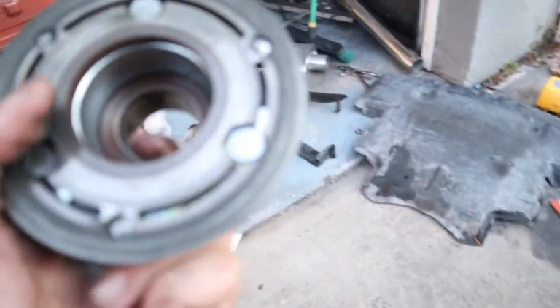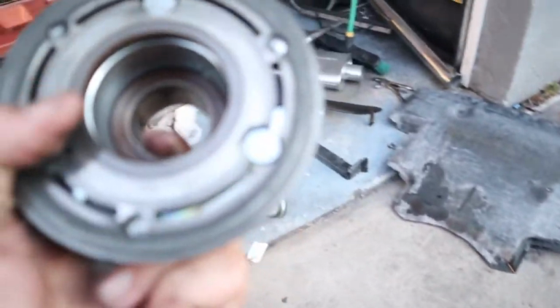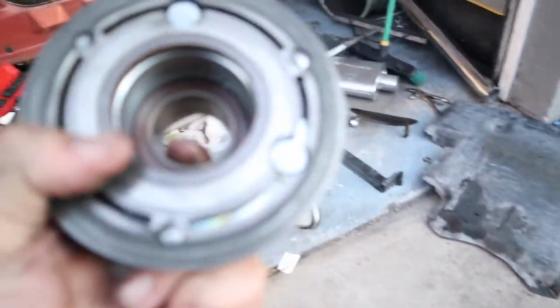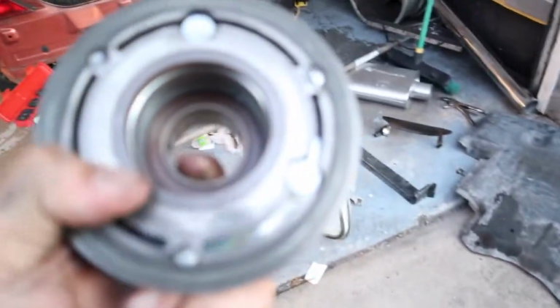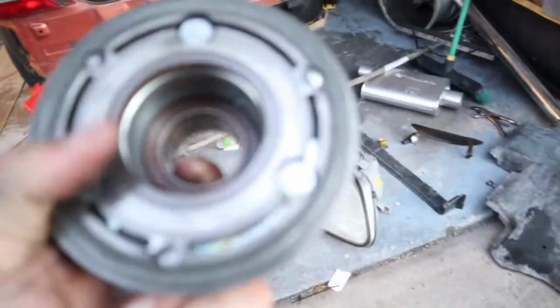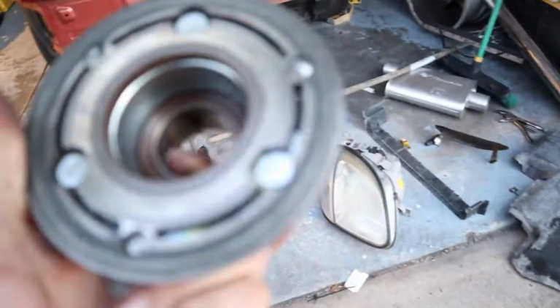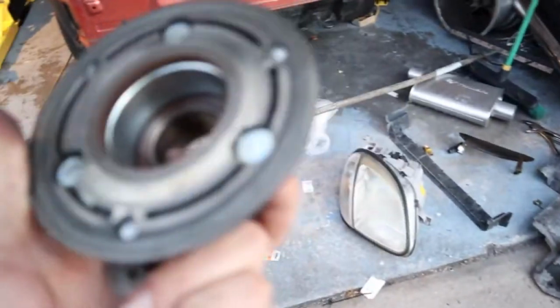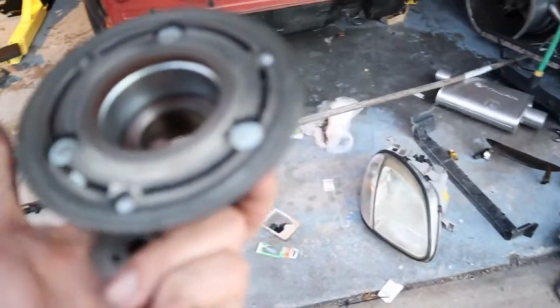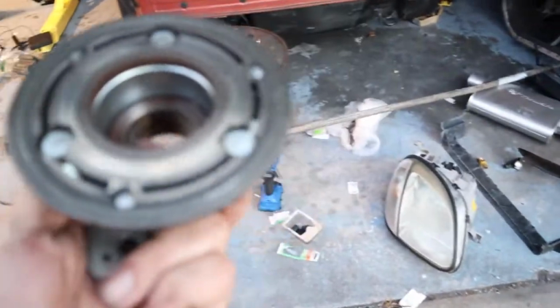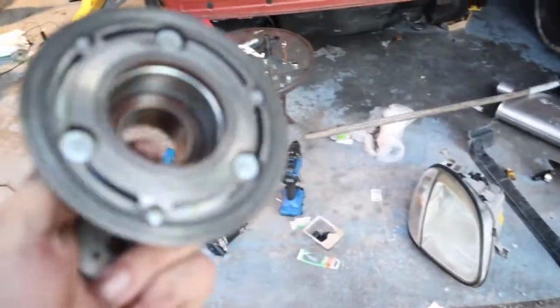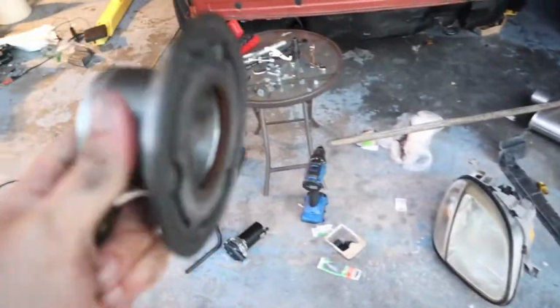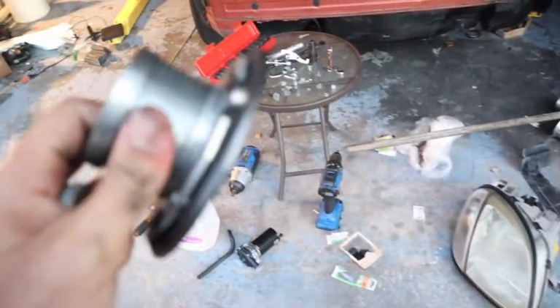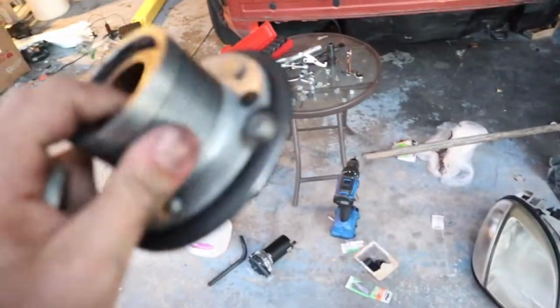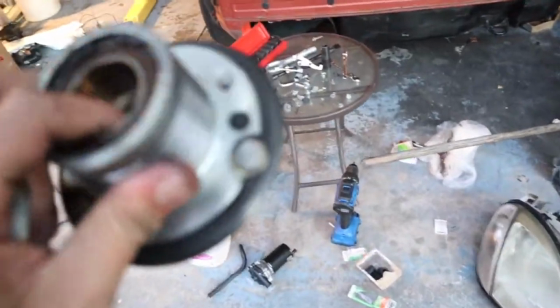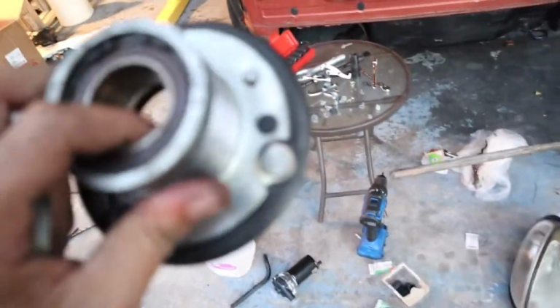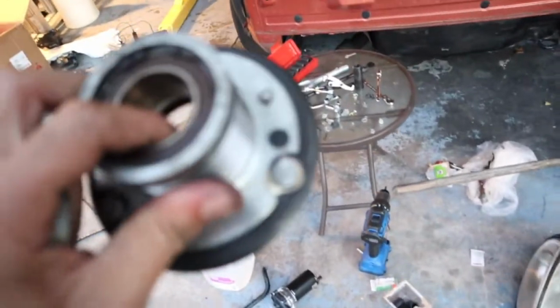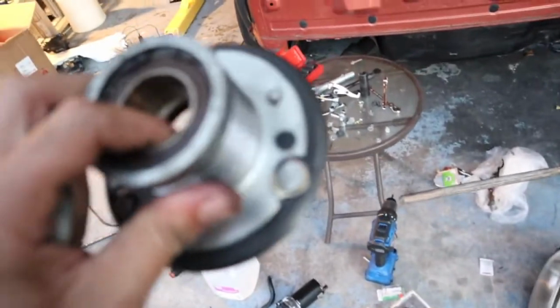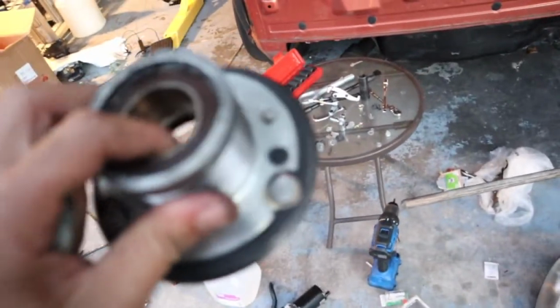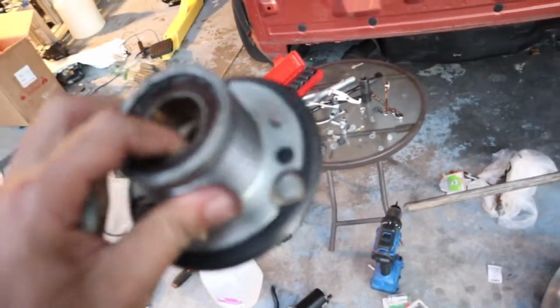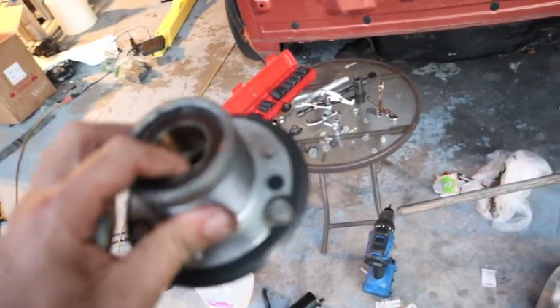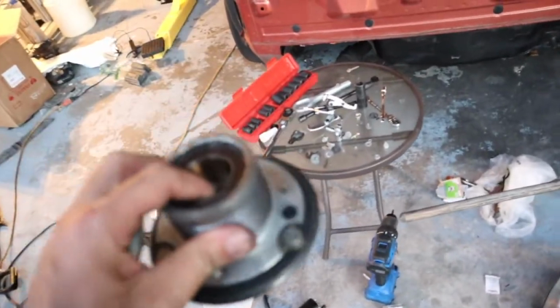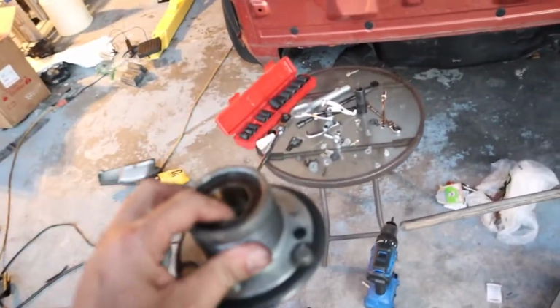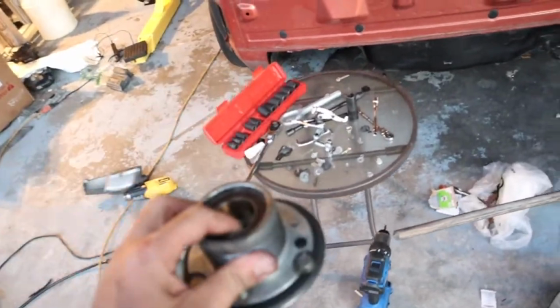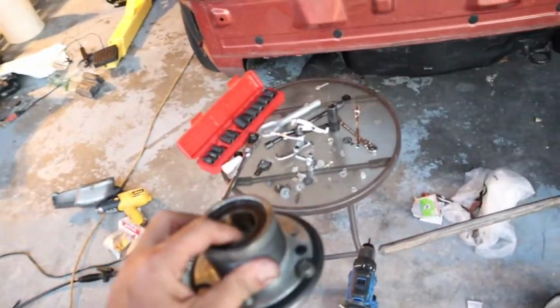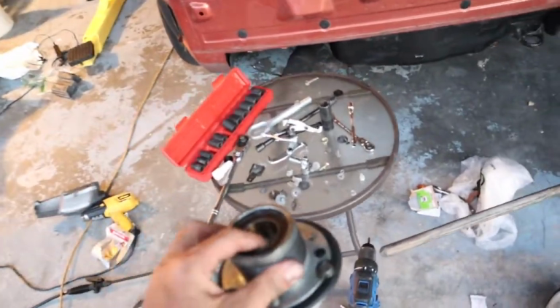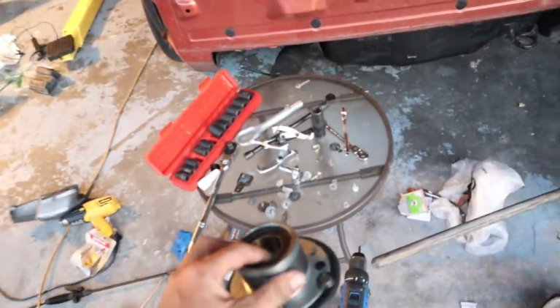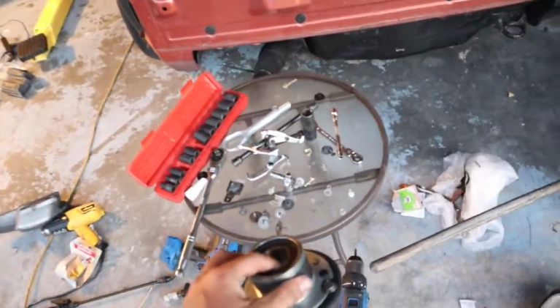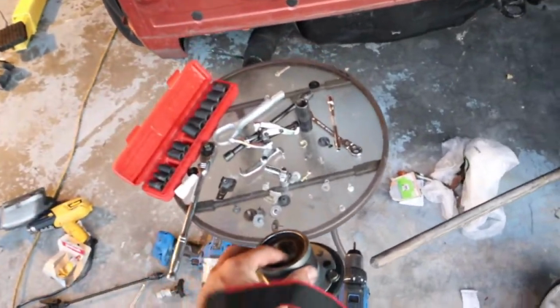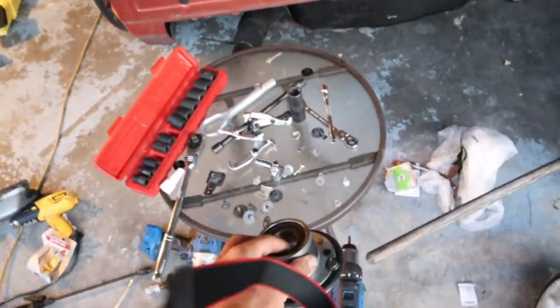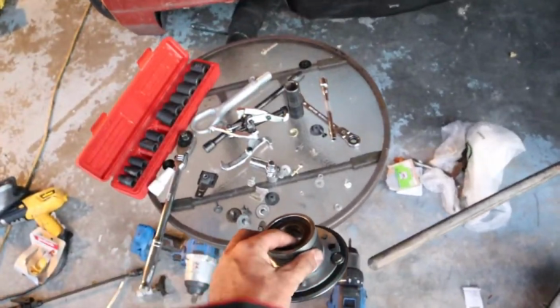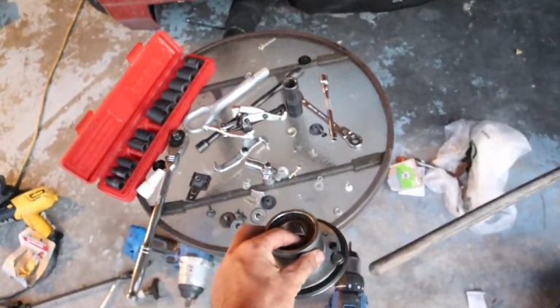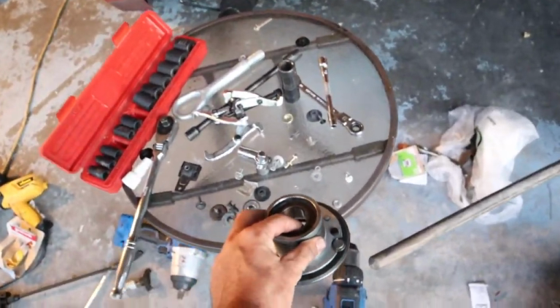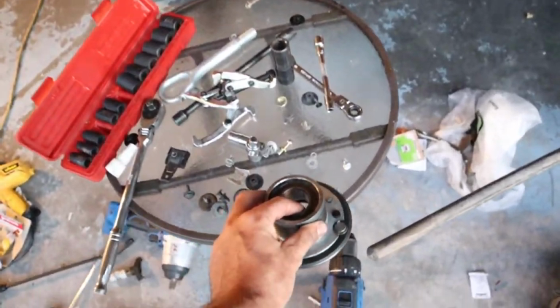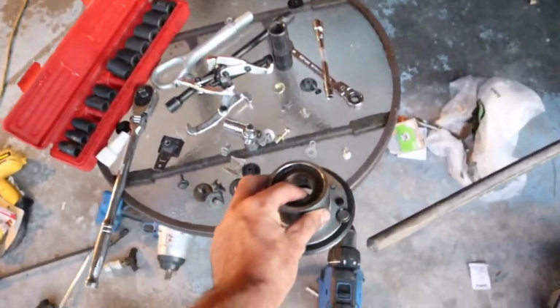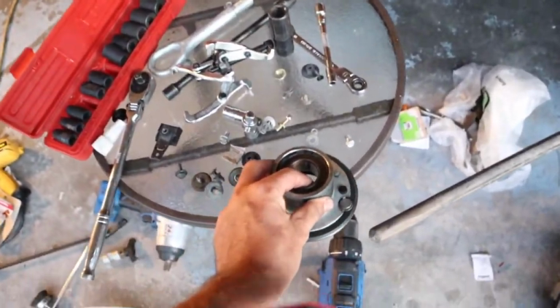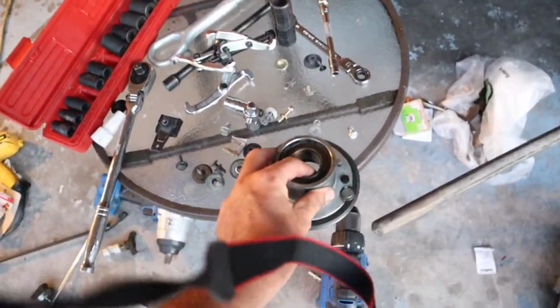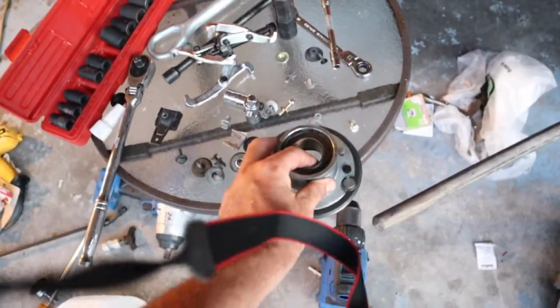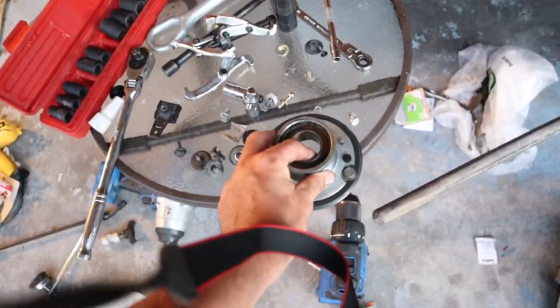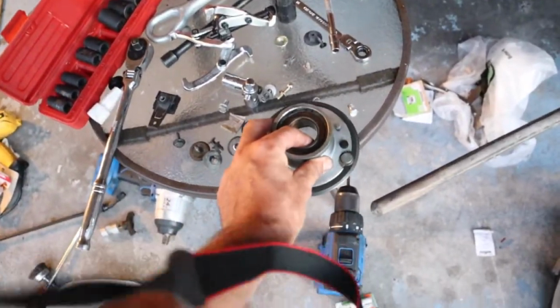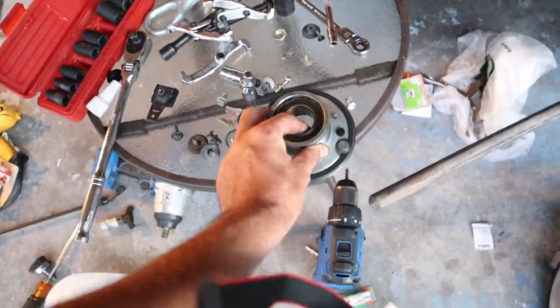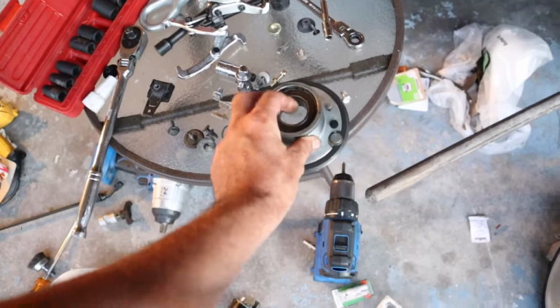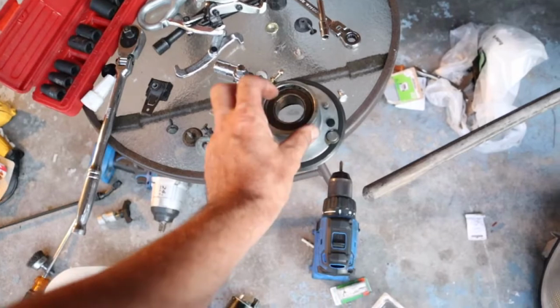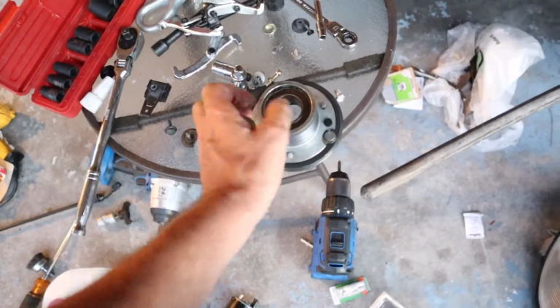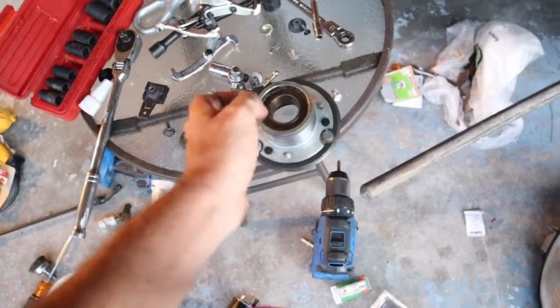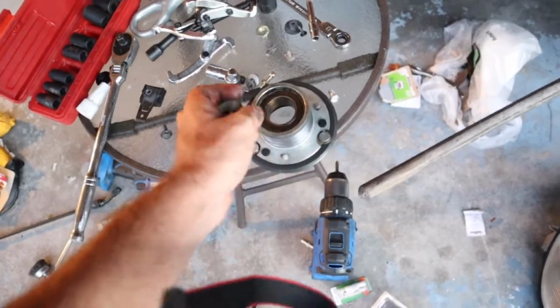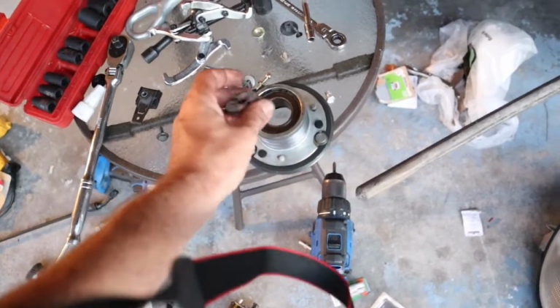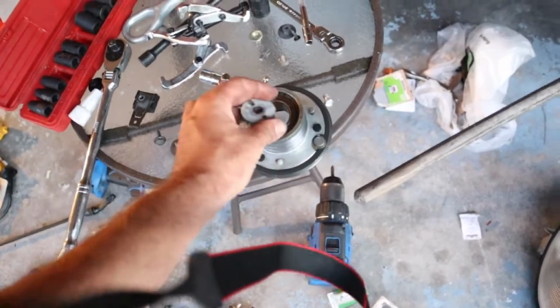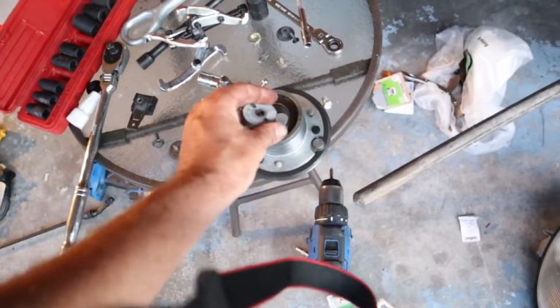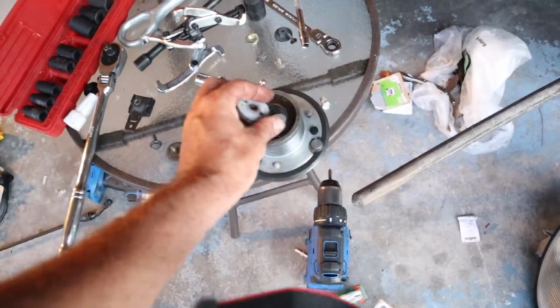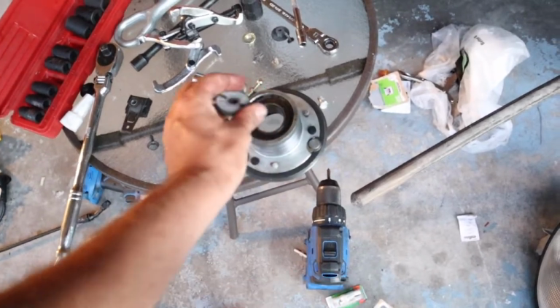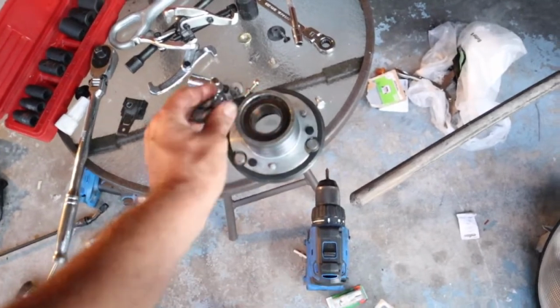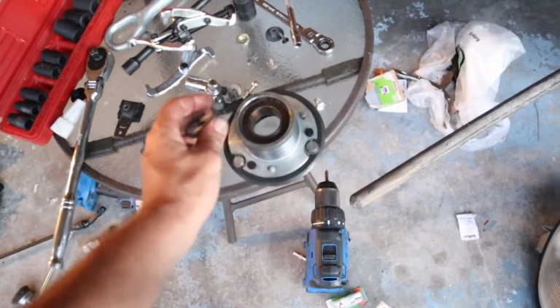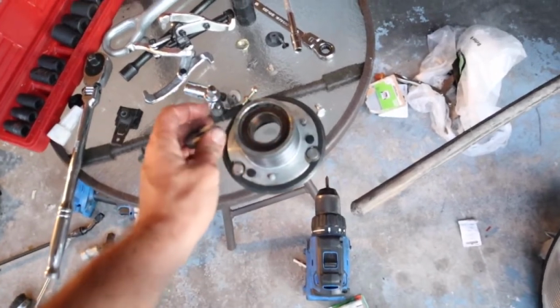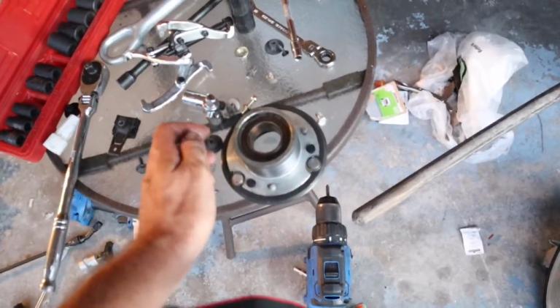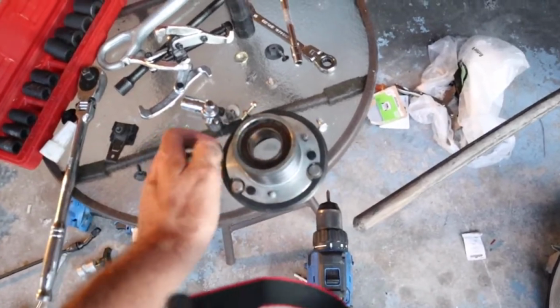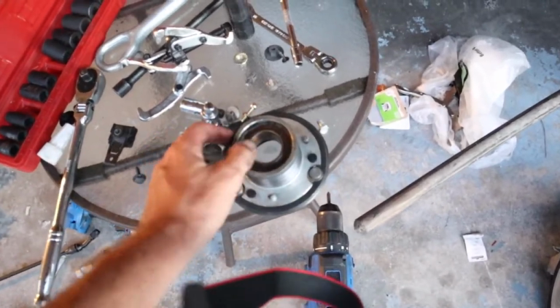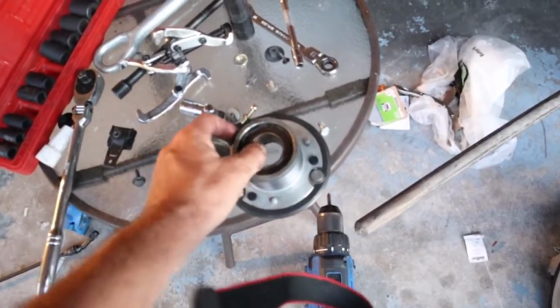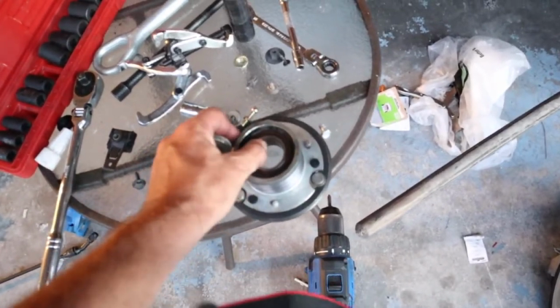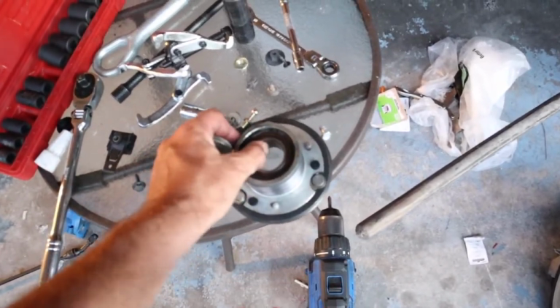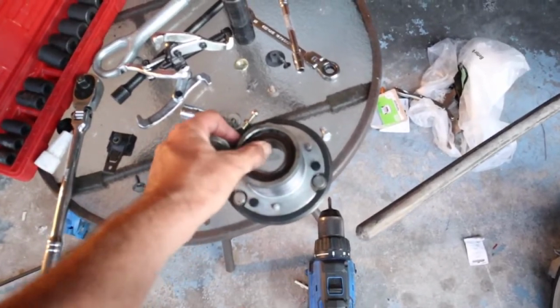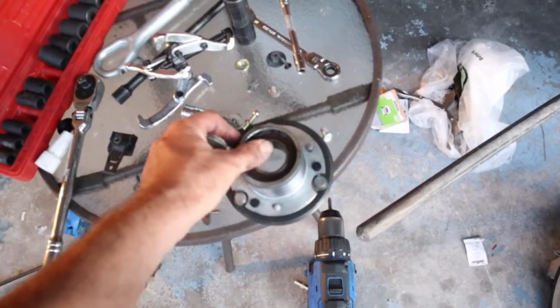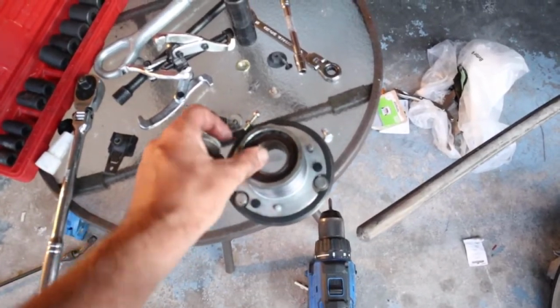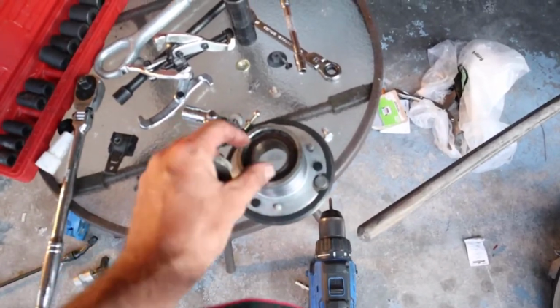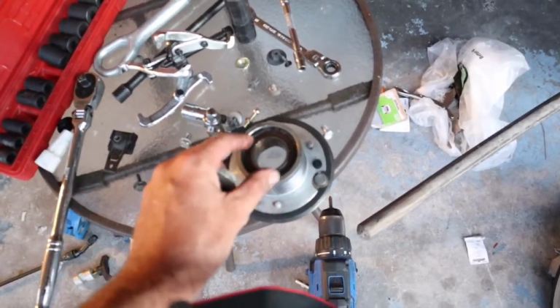I'll be throwing this up on sale. I'm pretty sure it's a 65mm pulley. Not bad, not bad at all.